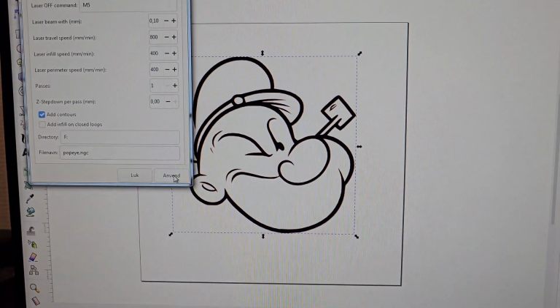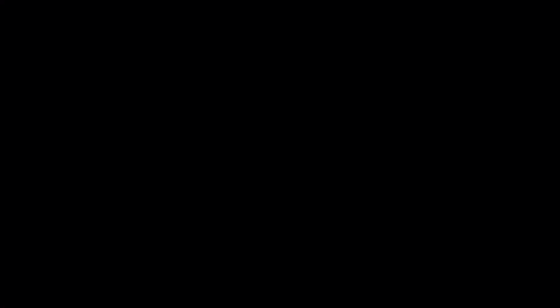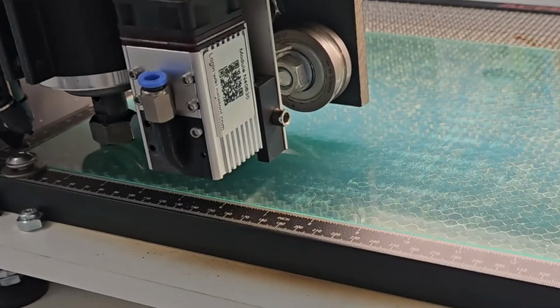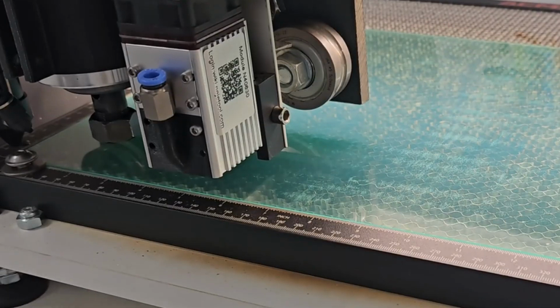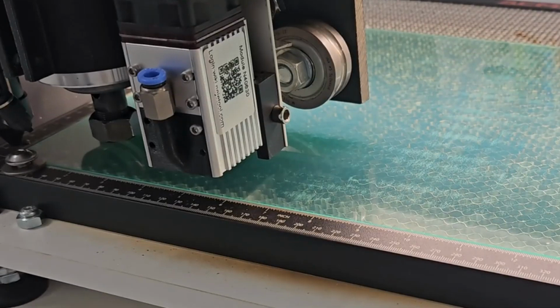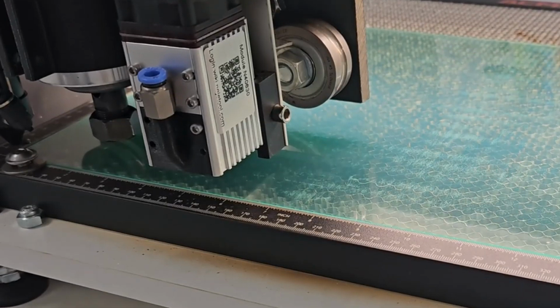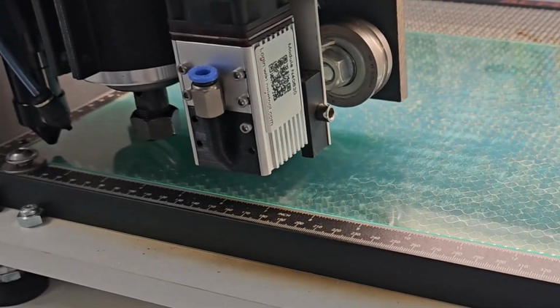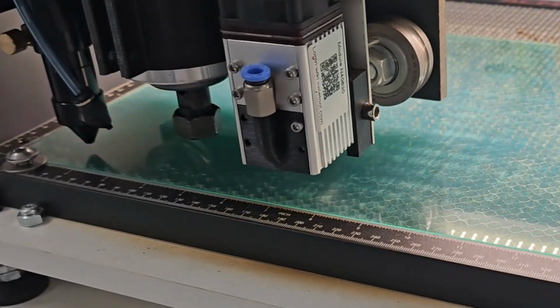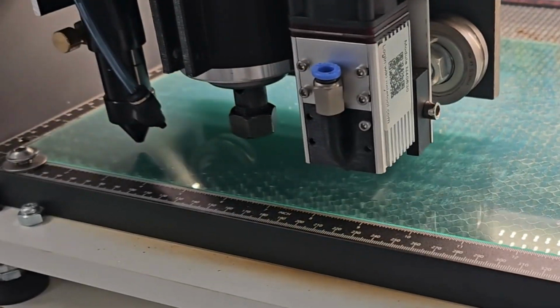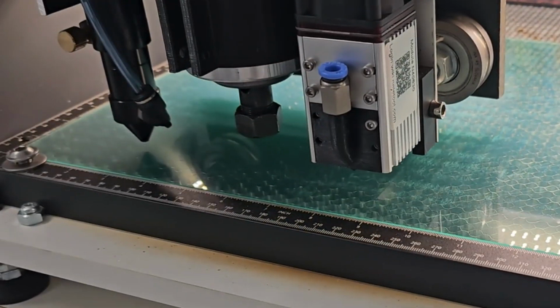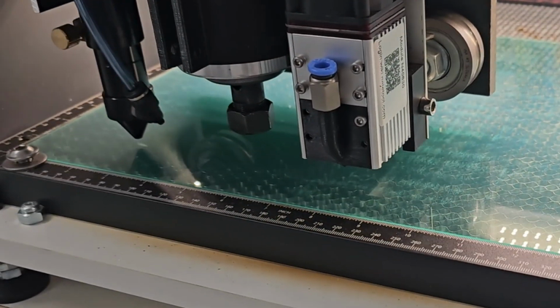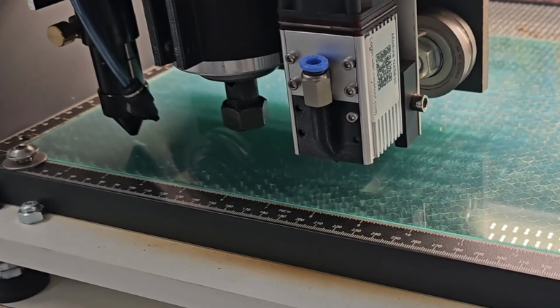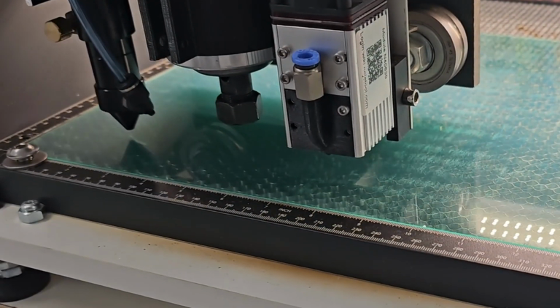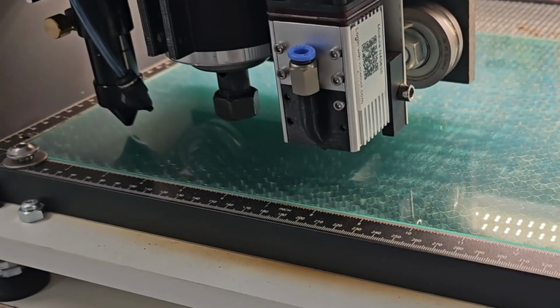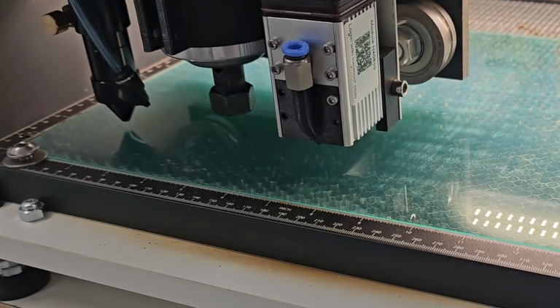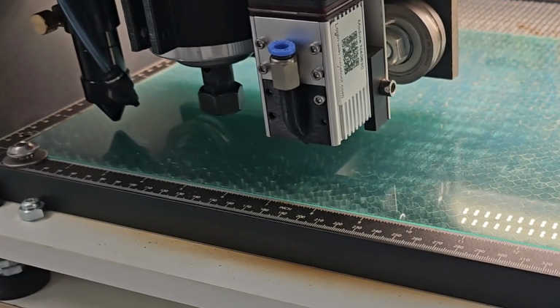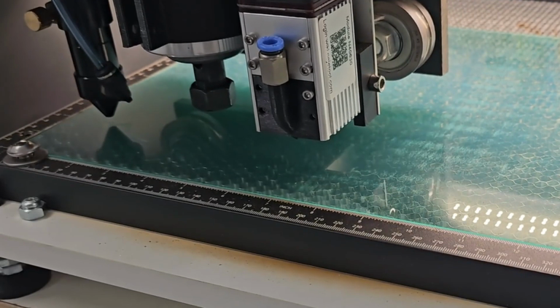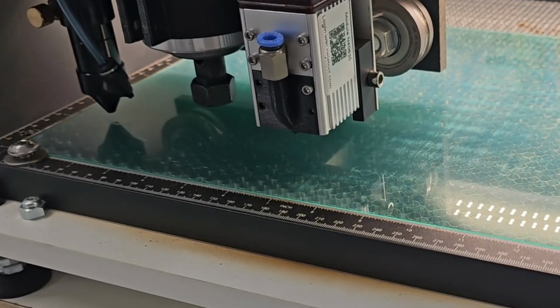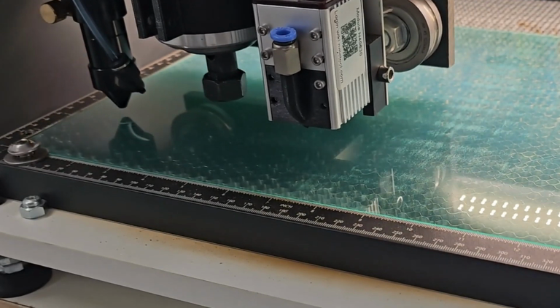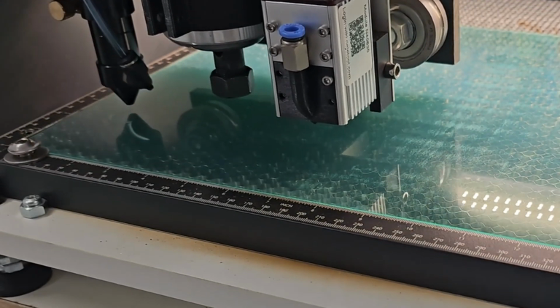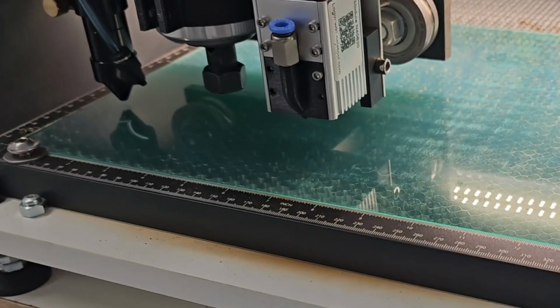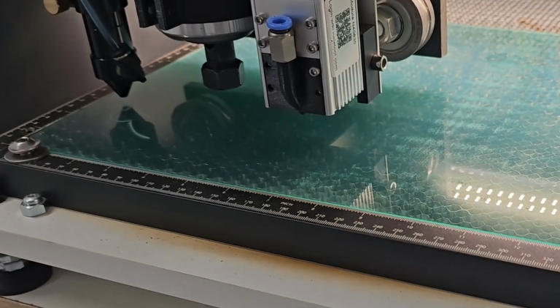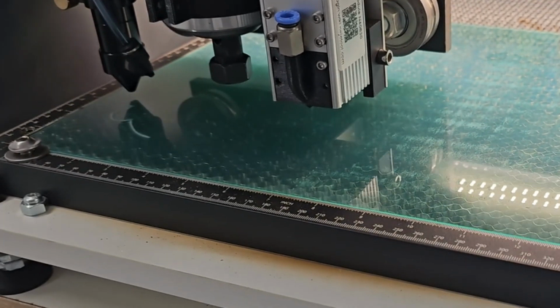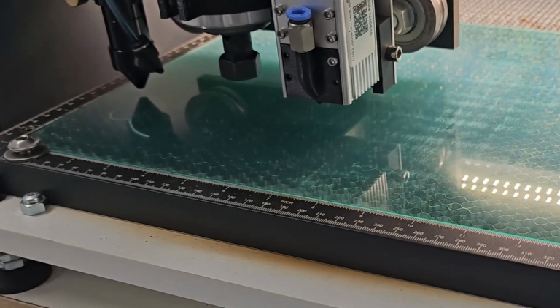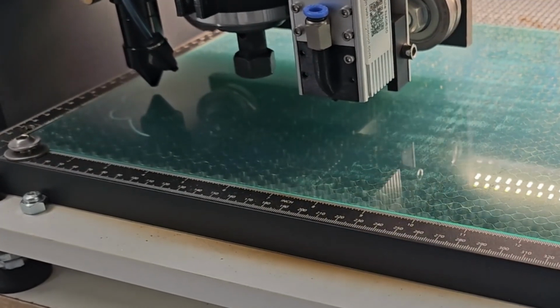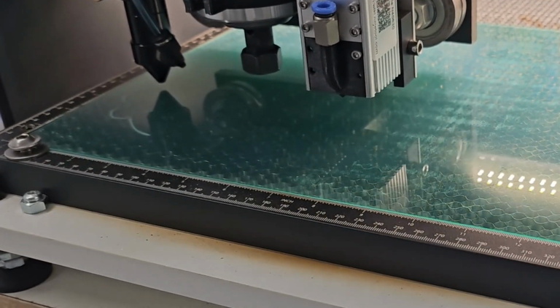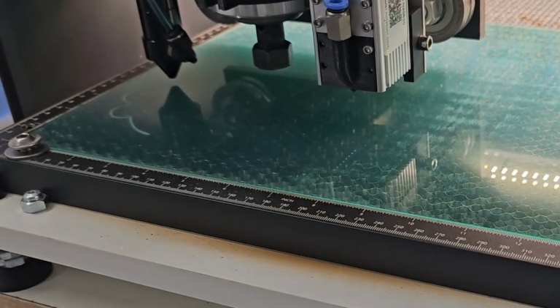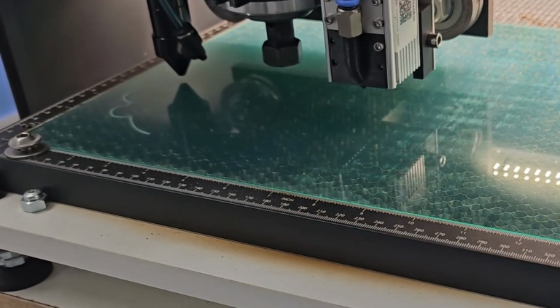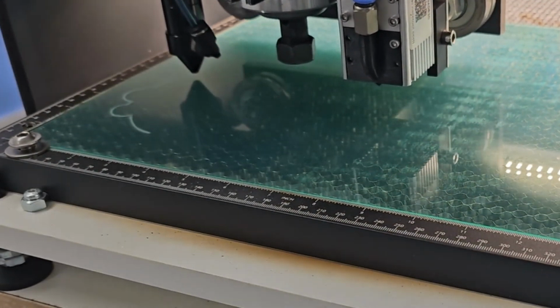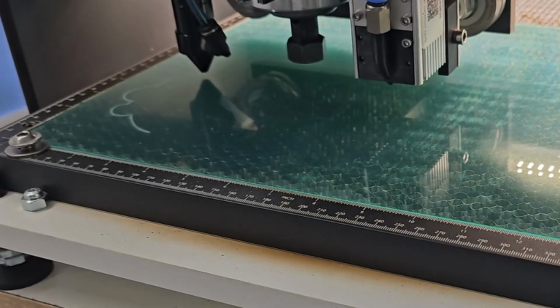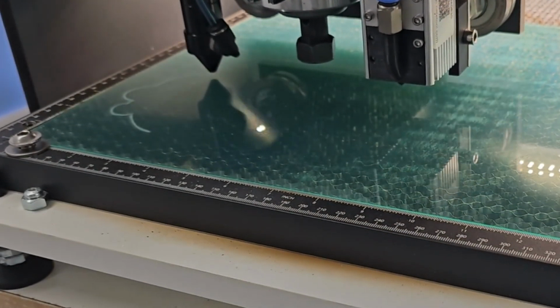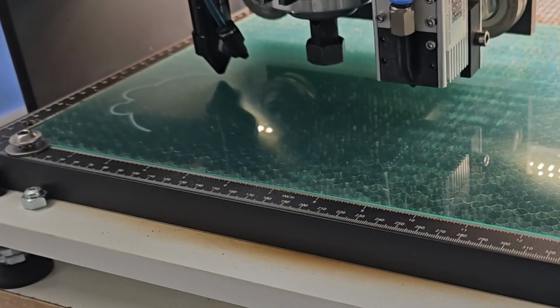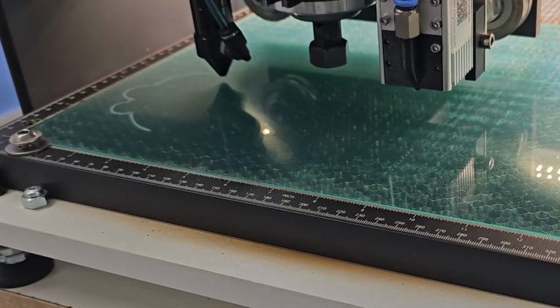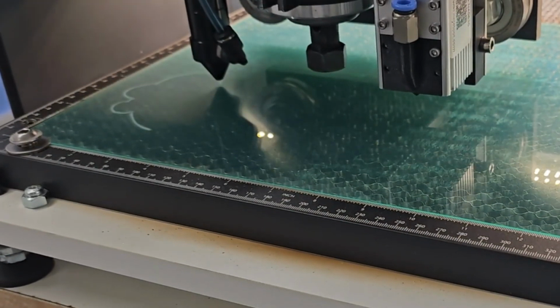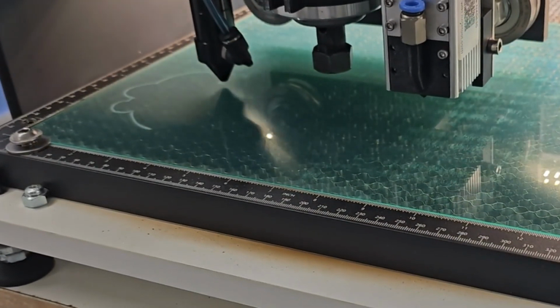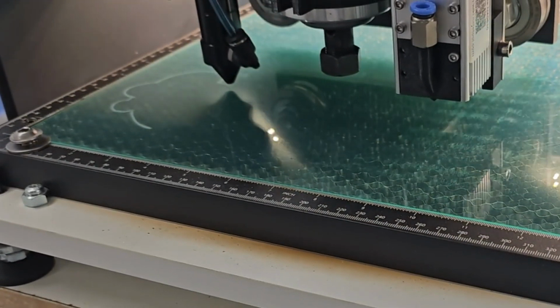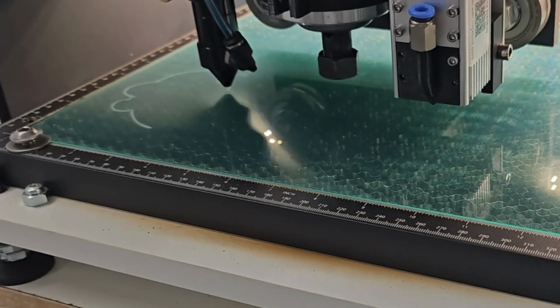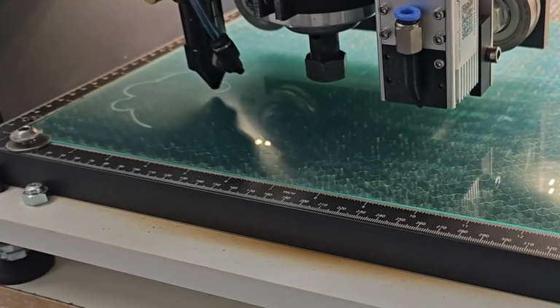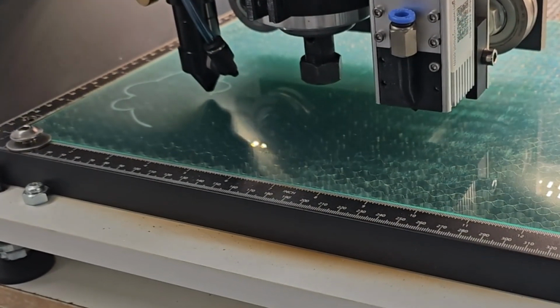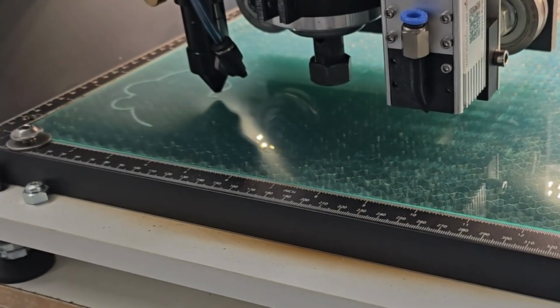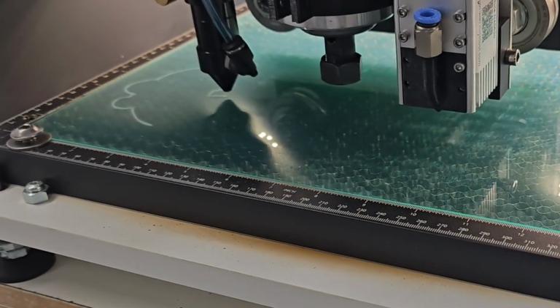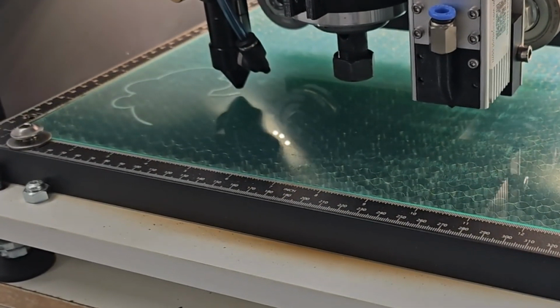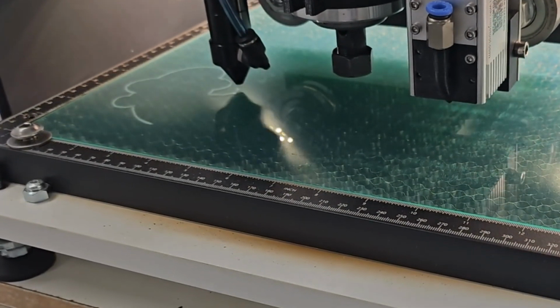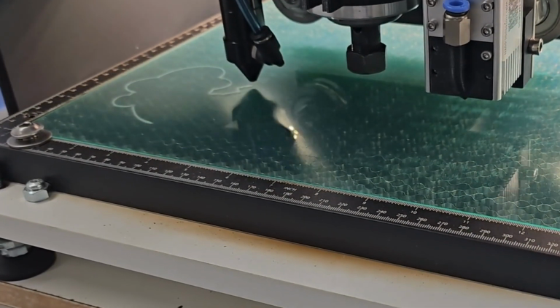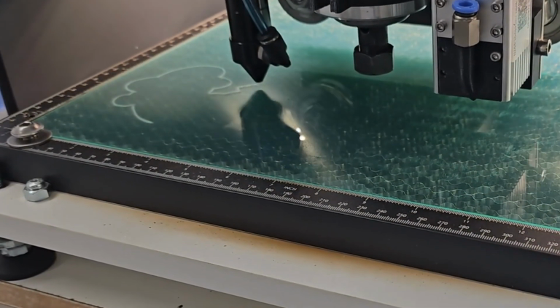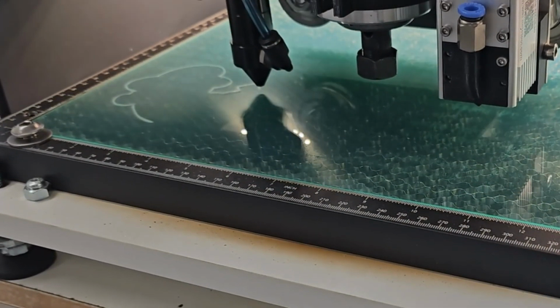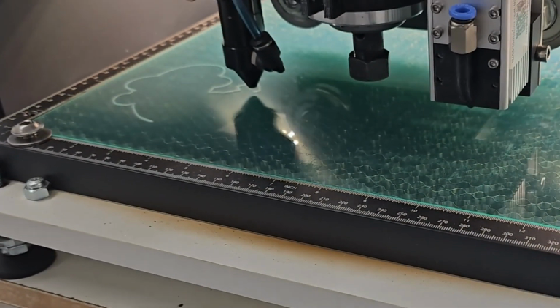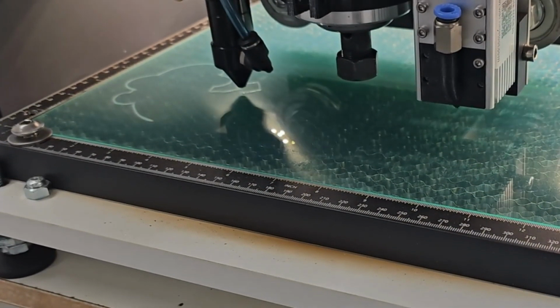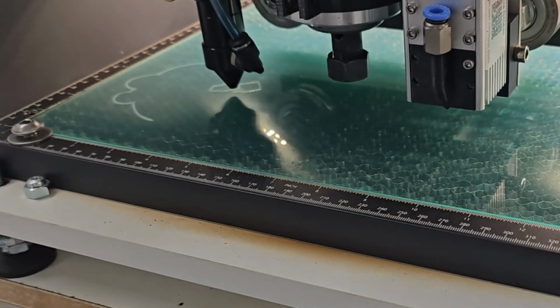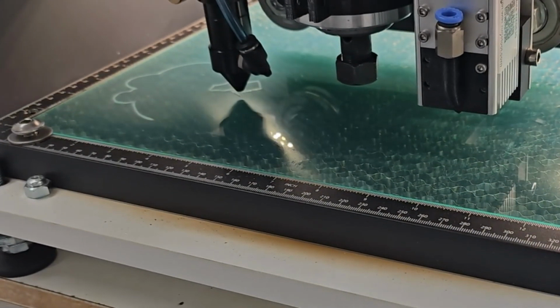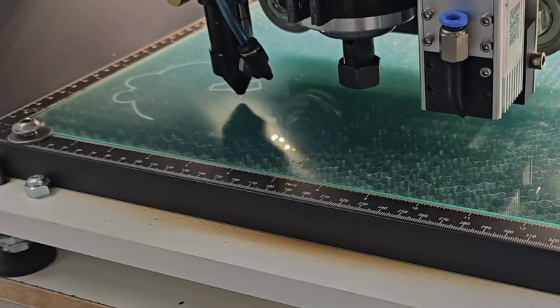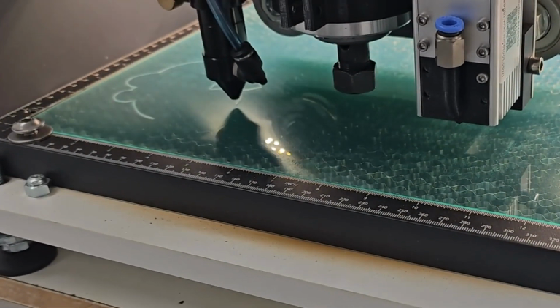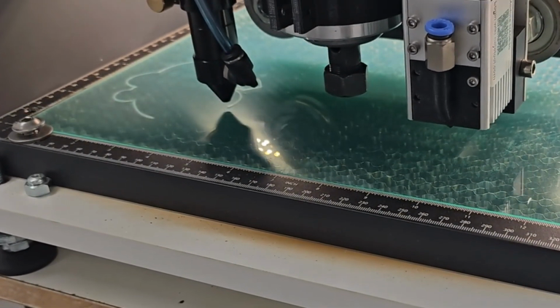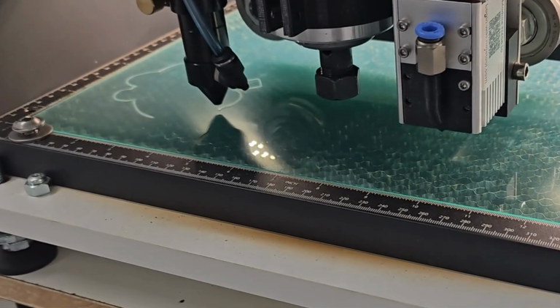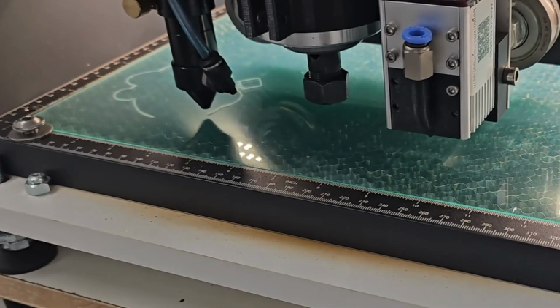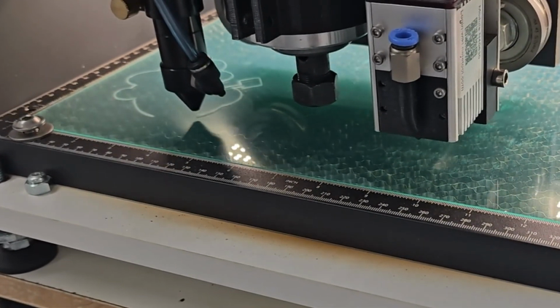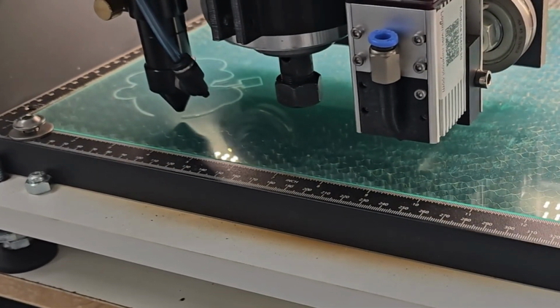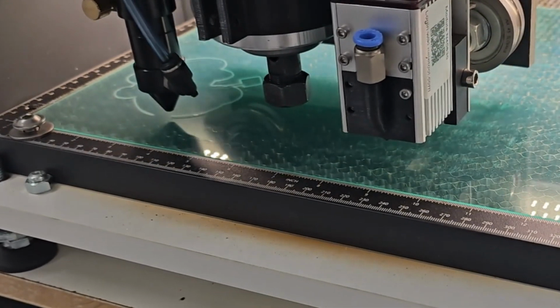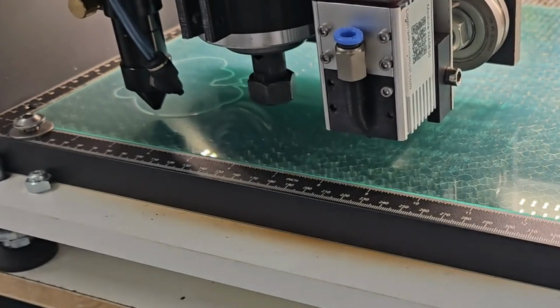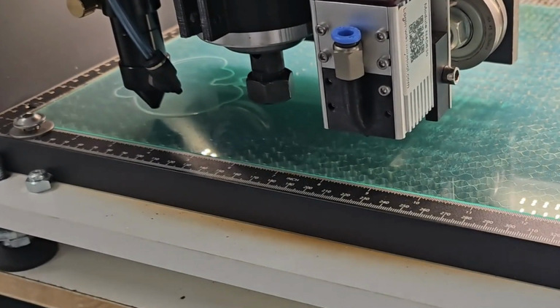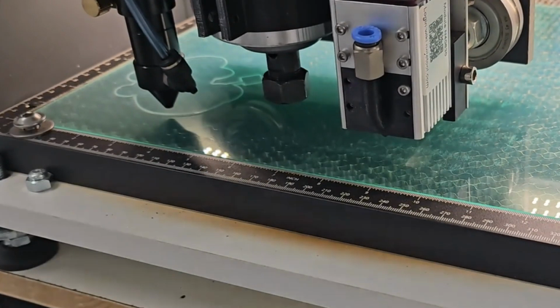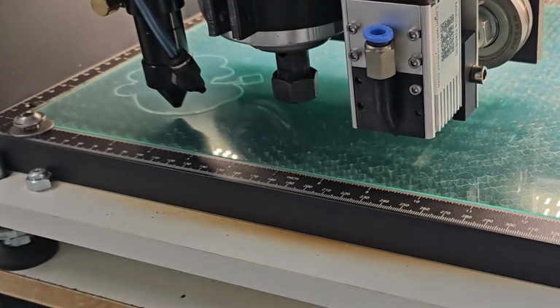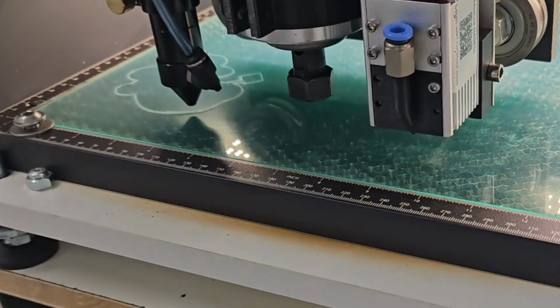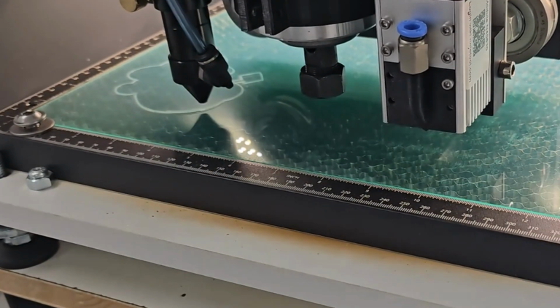First, we will engrave with the laser at a low power output, as you can see here in a sped-up version. This took approximately 4 minutes in real time.